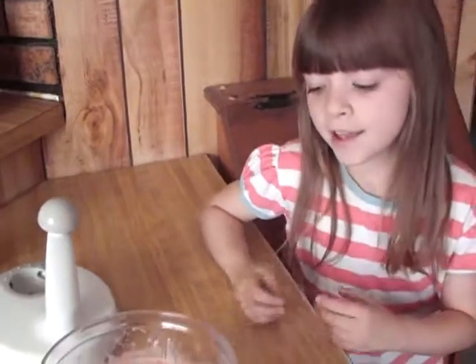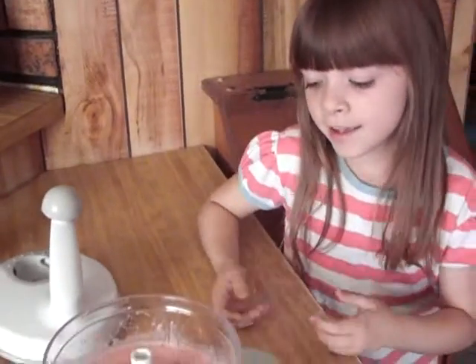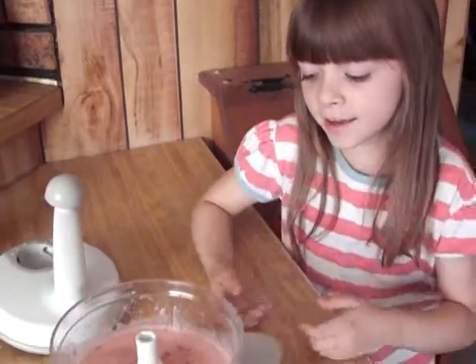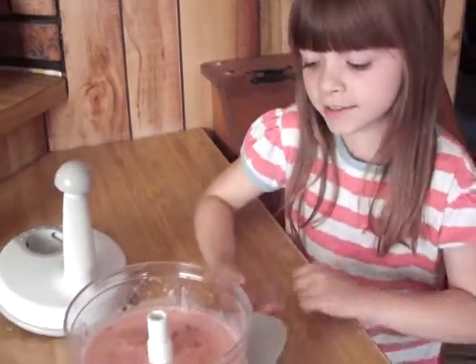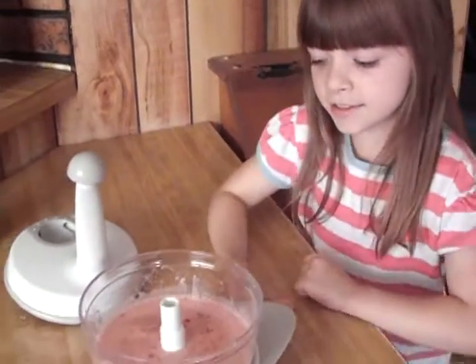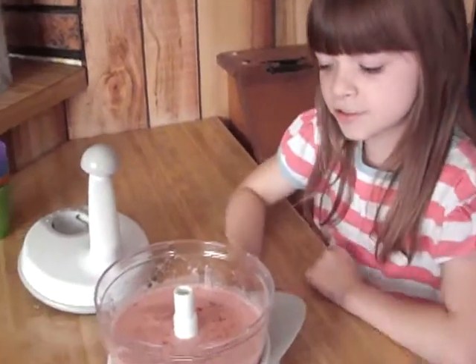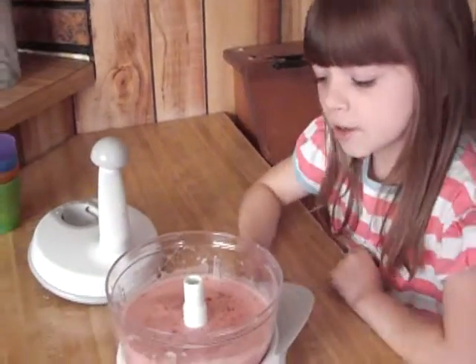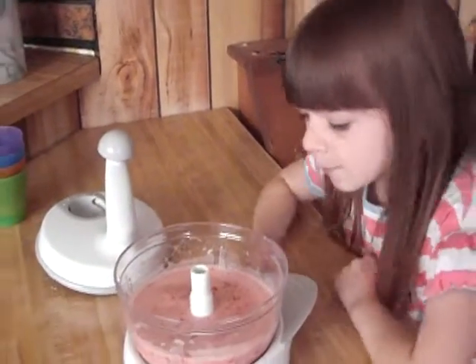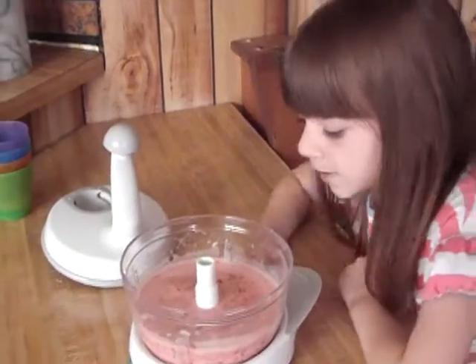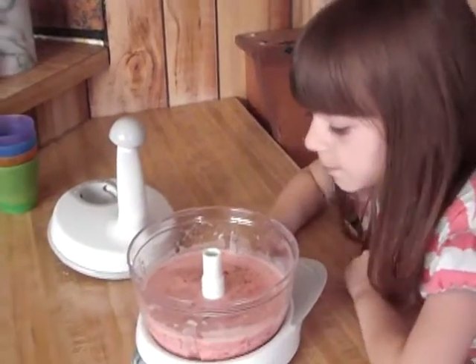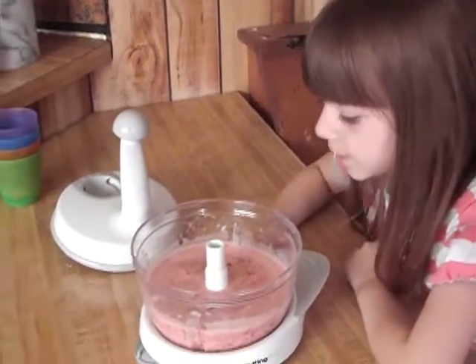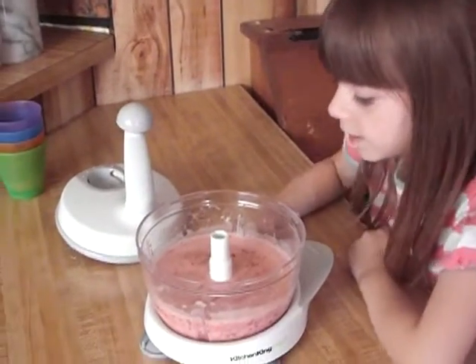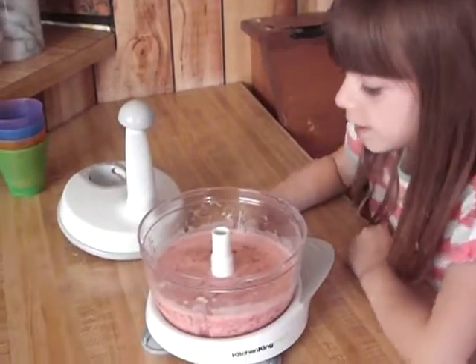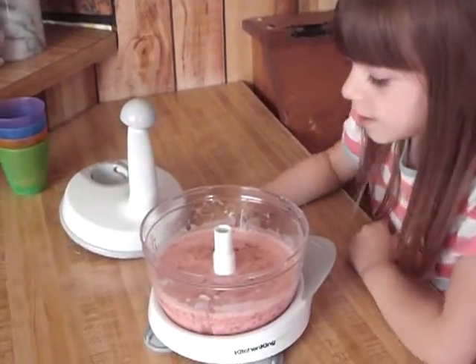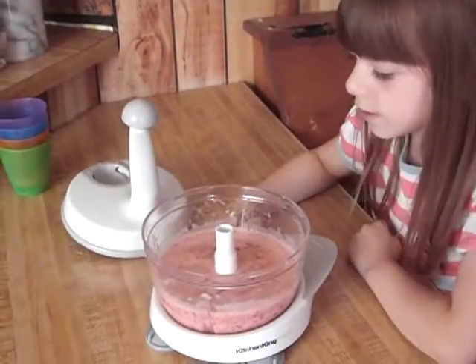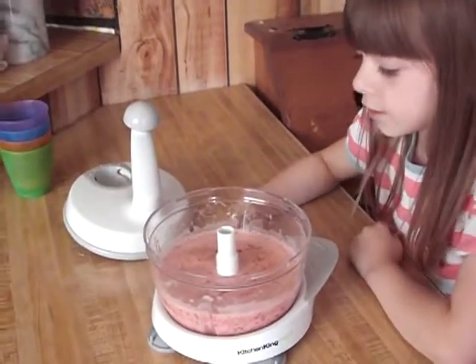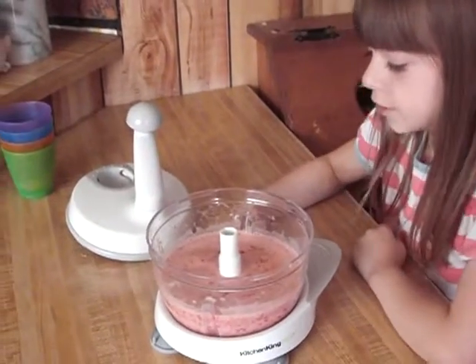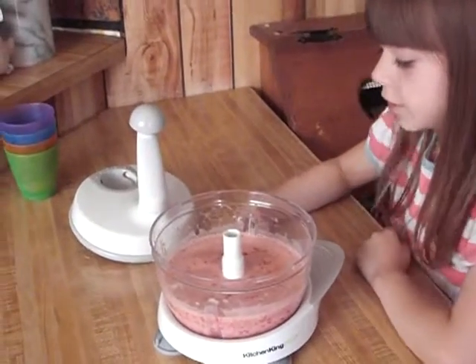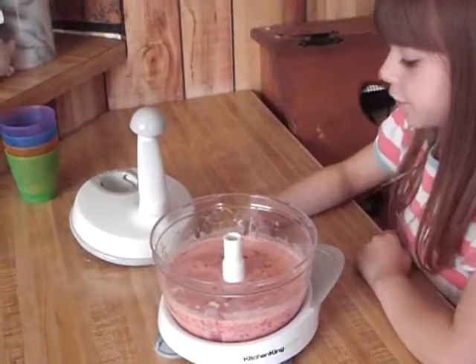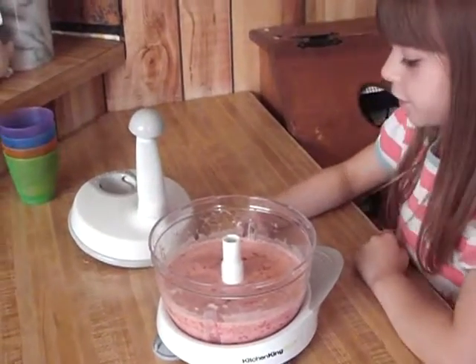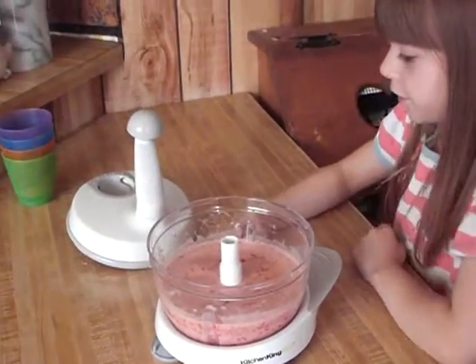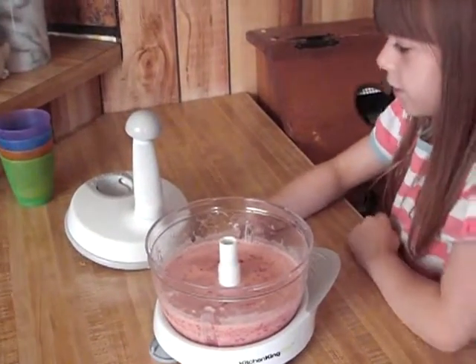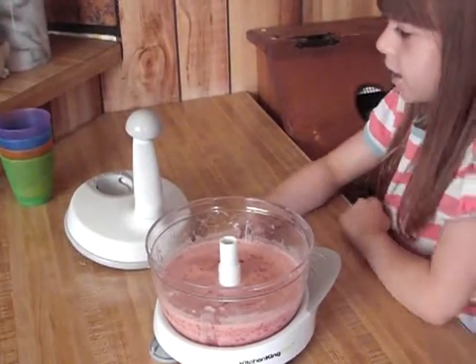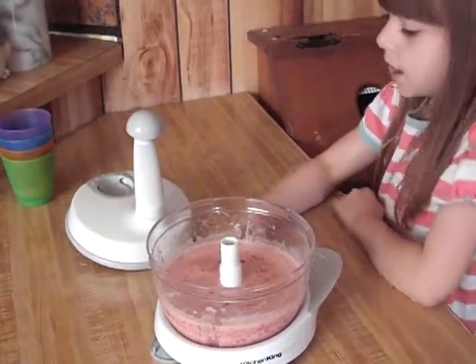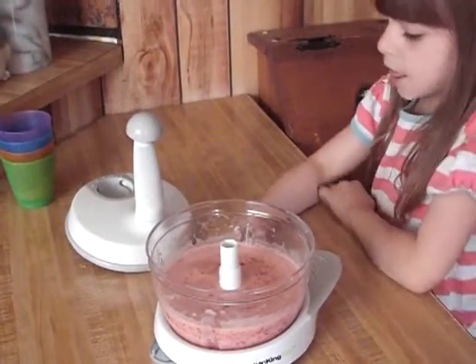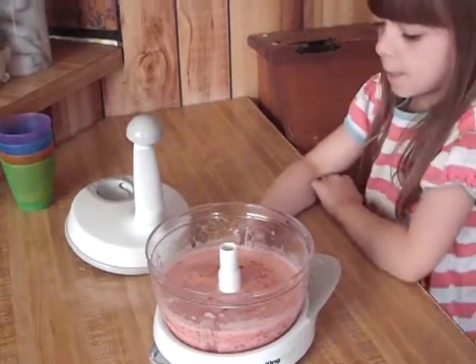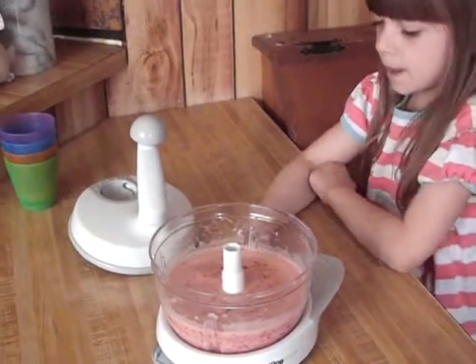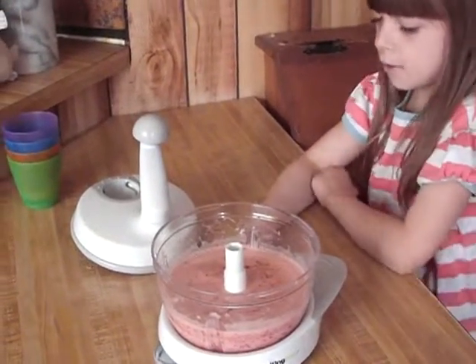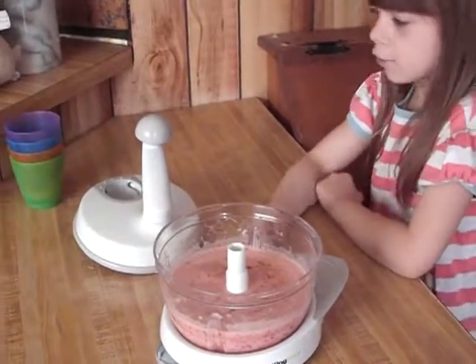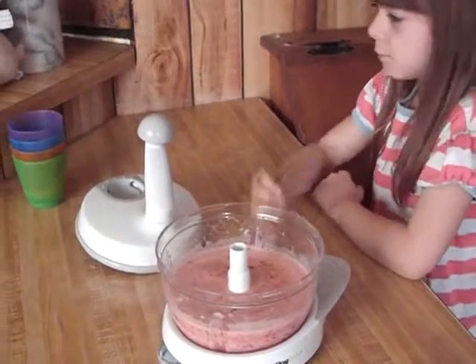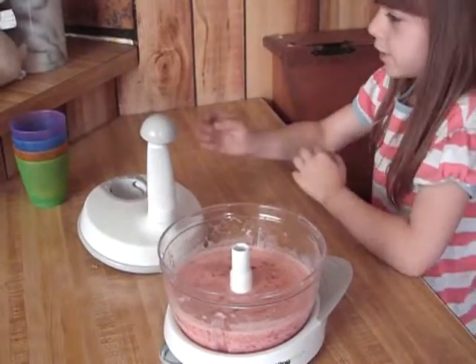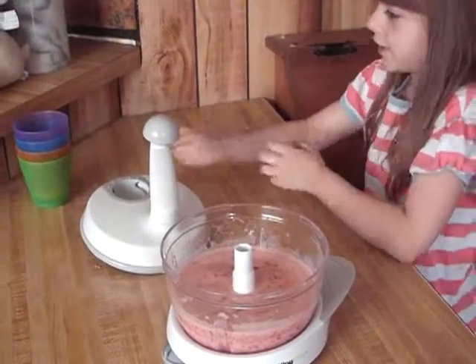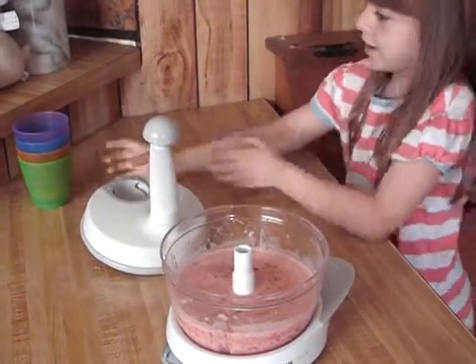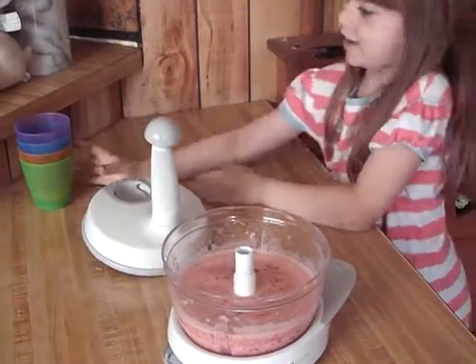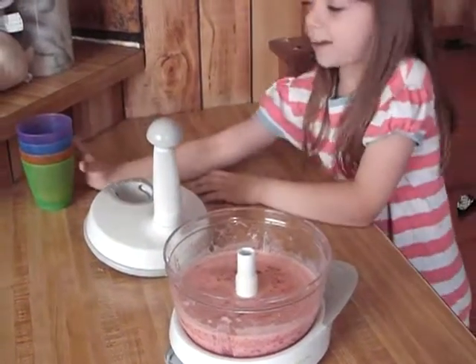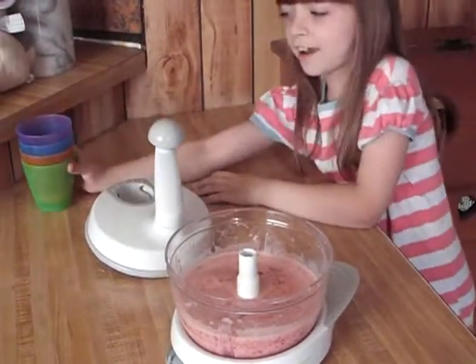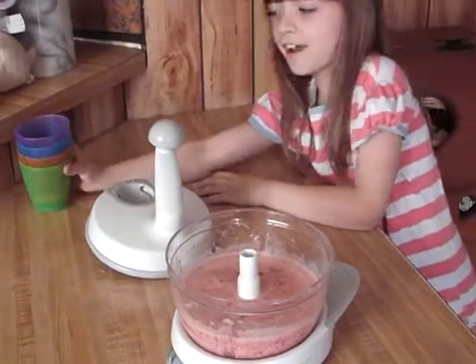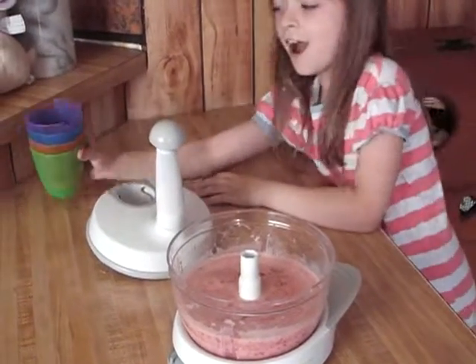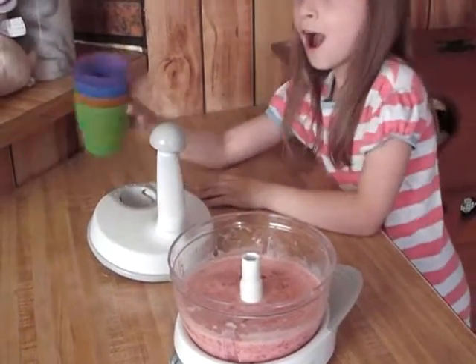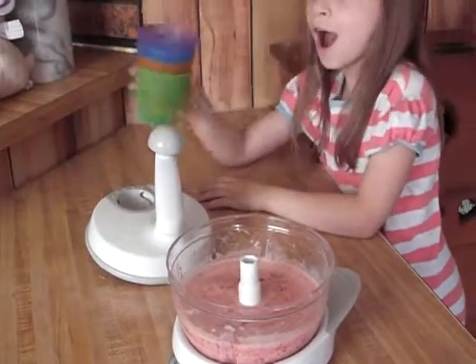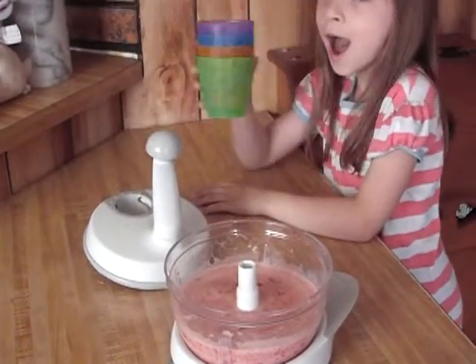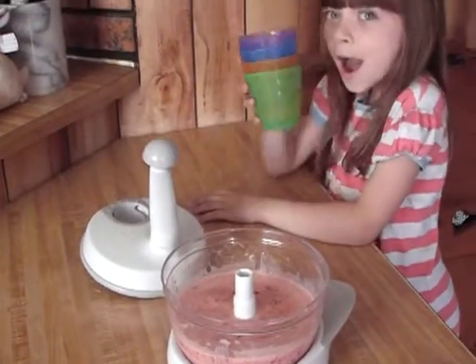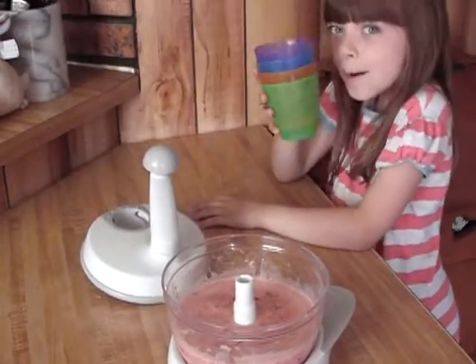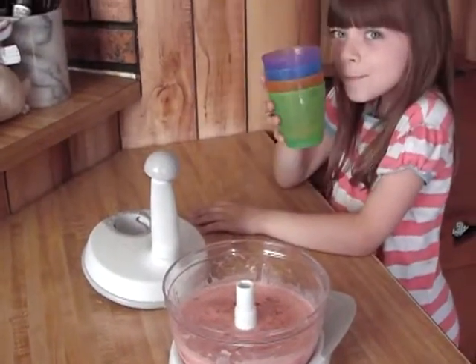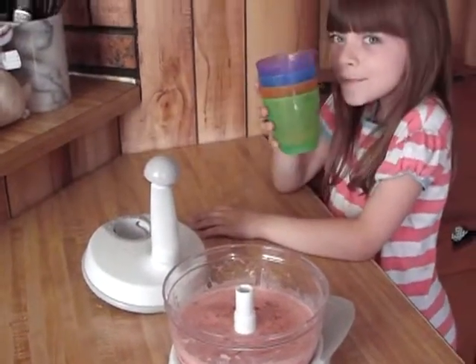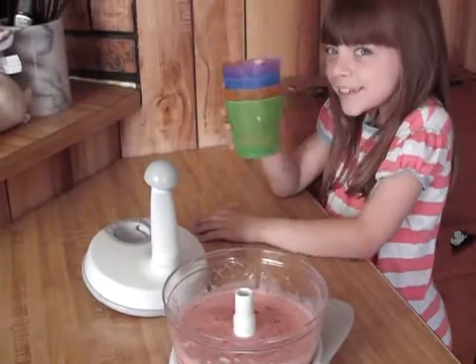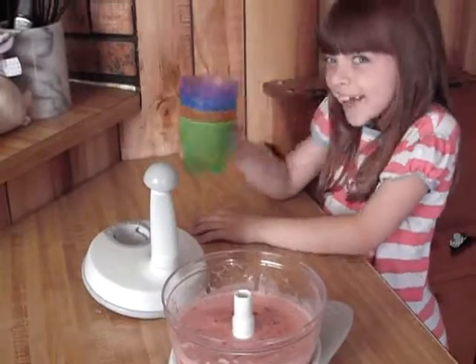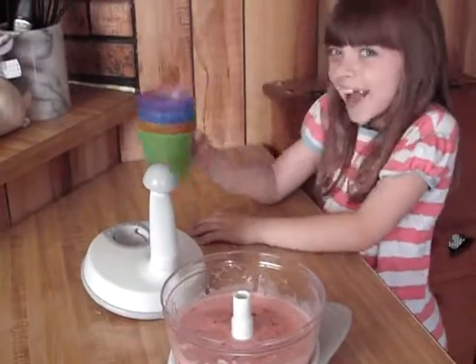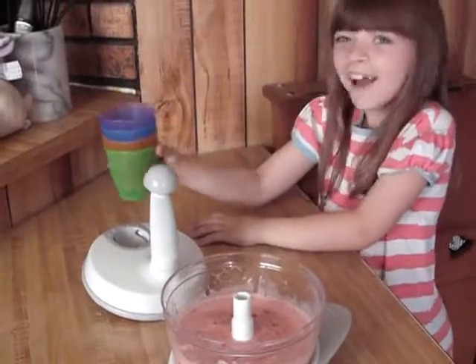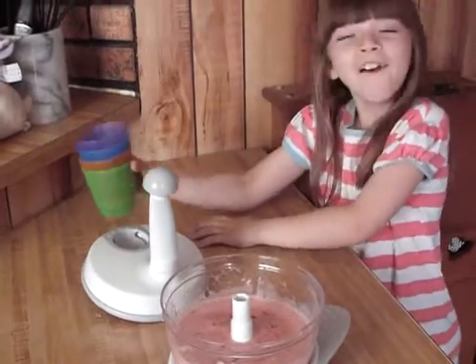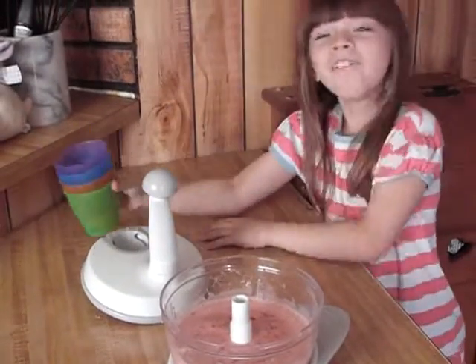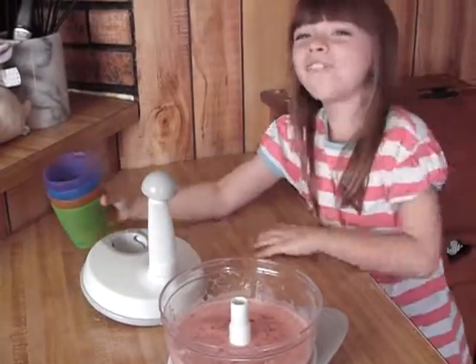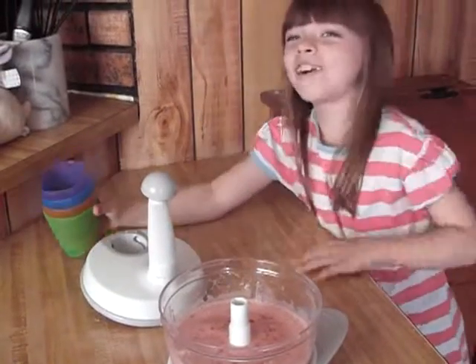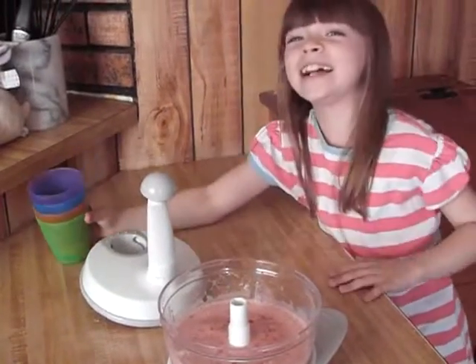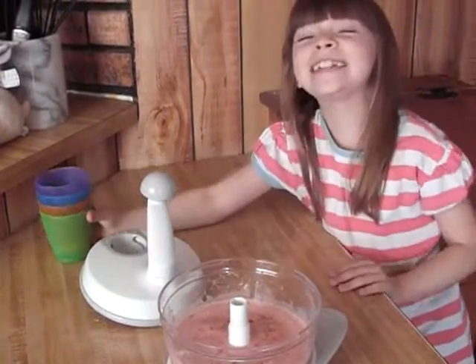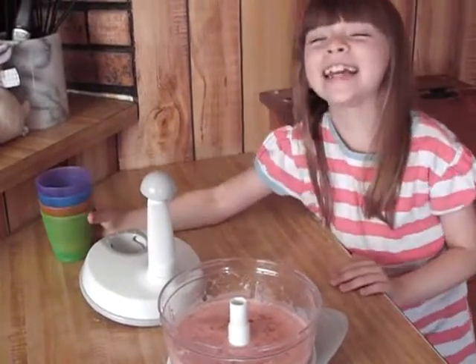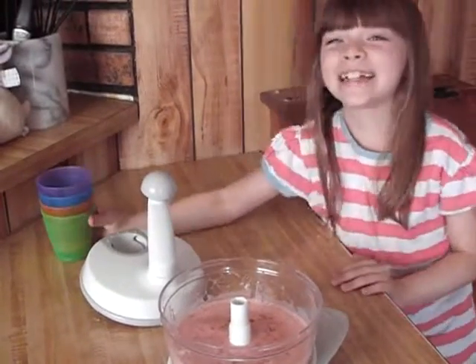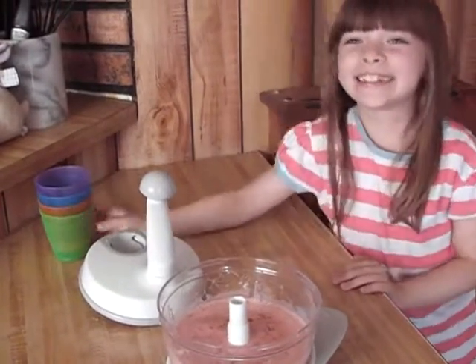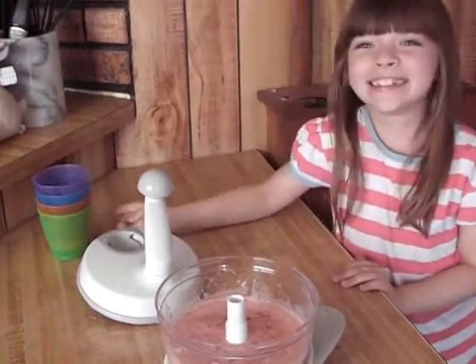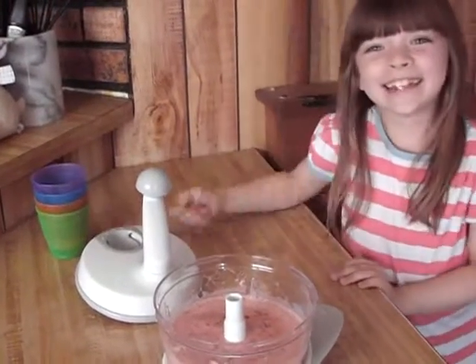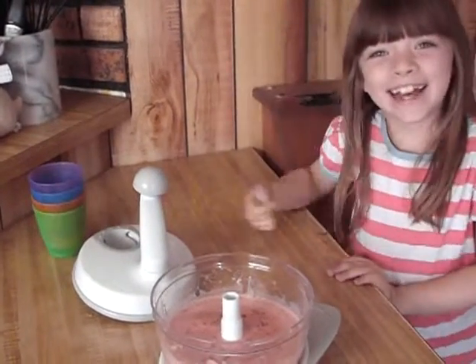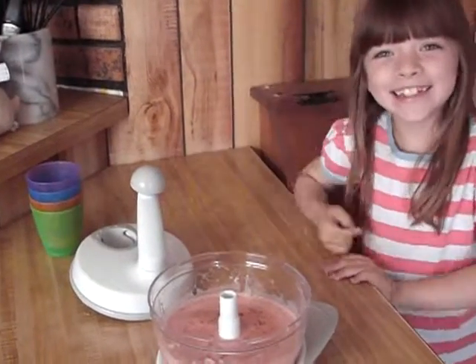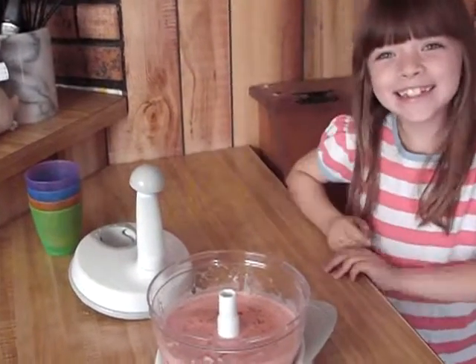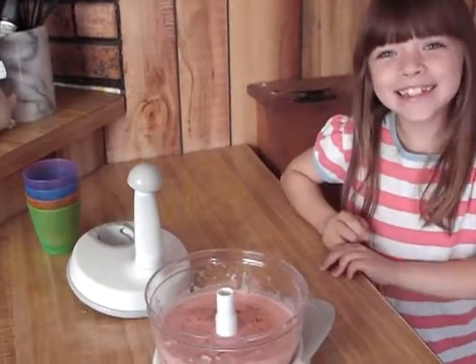Here's the strawberry banana yogurt. Now we'll put it in cups for a taste test.